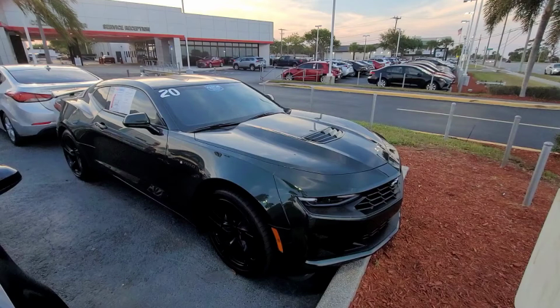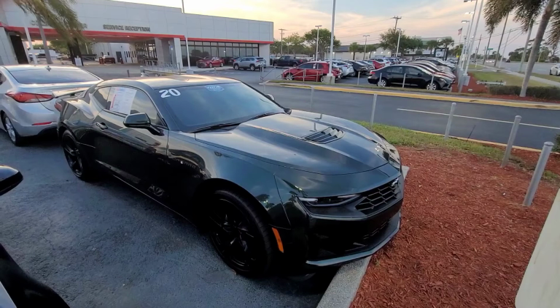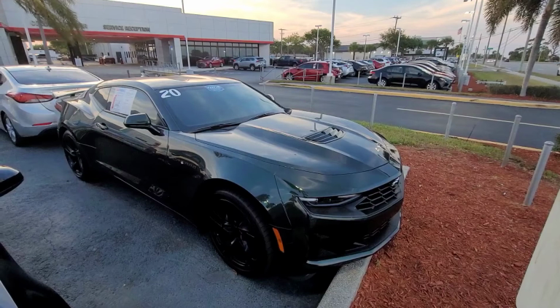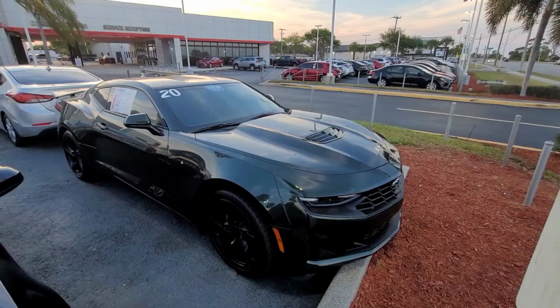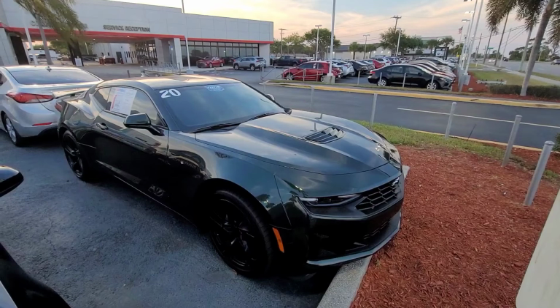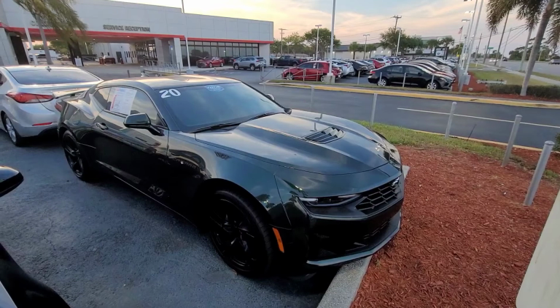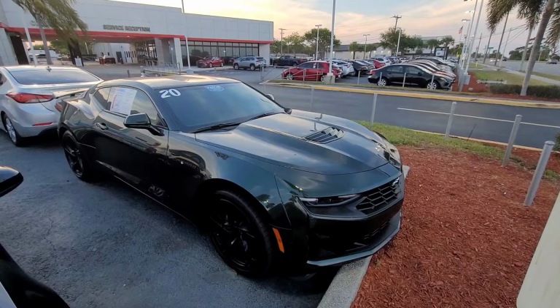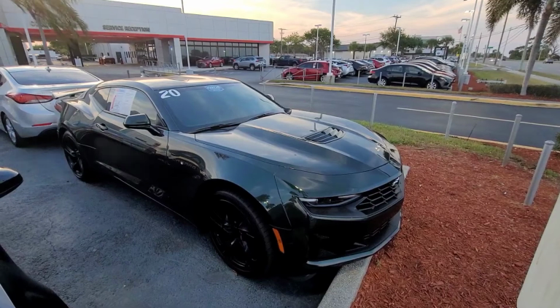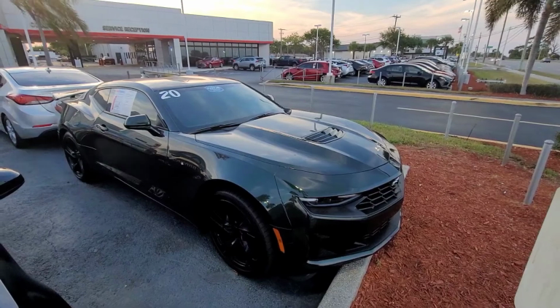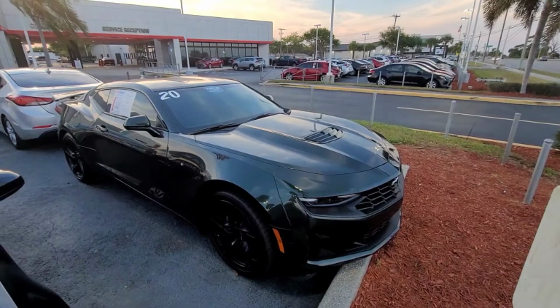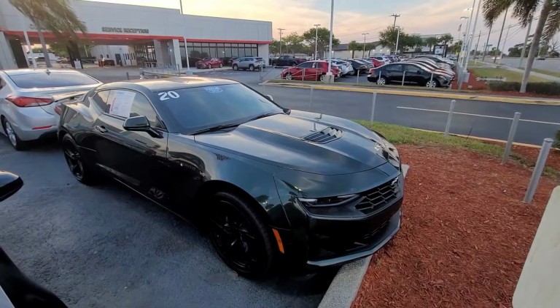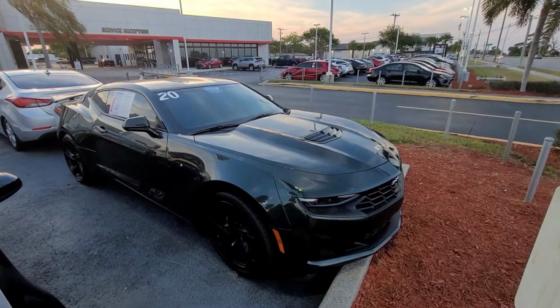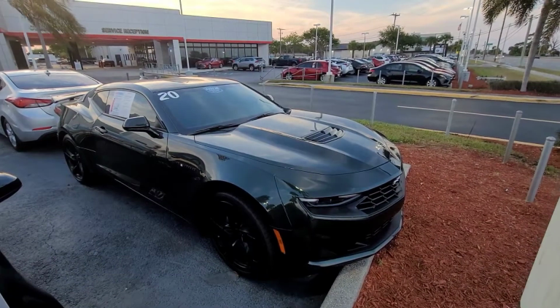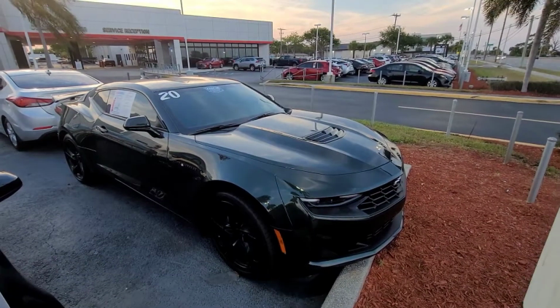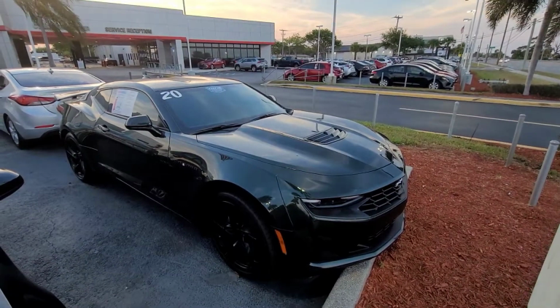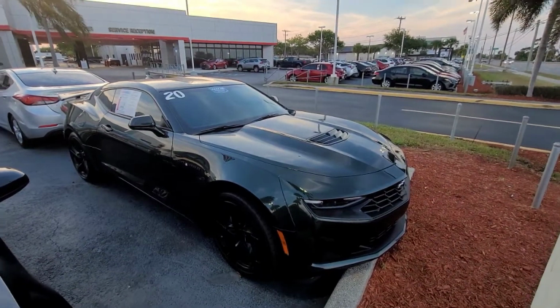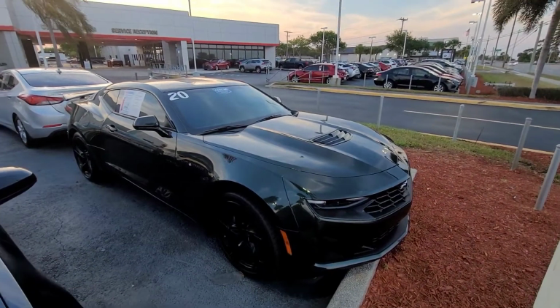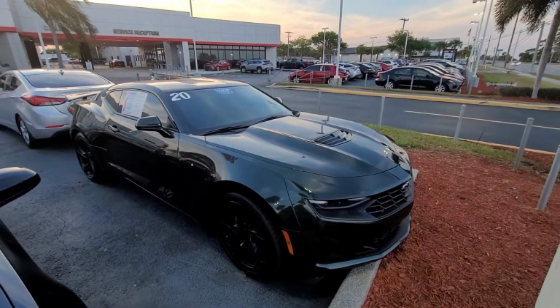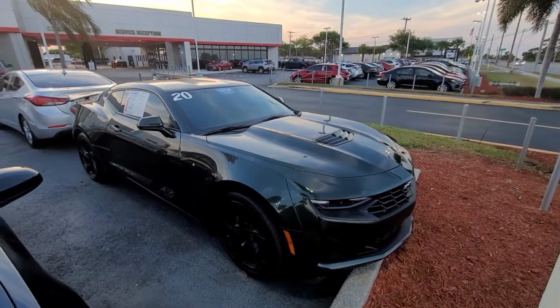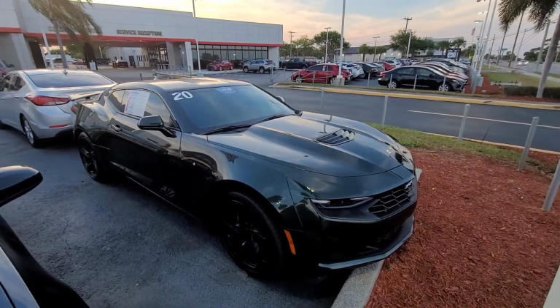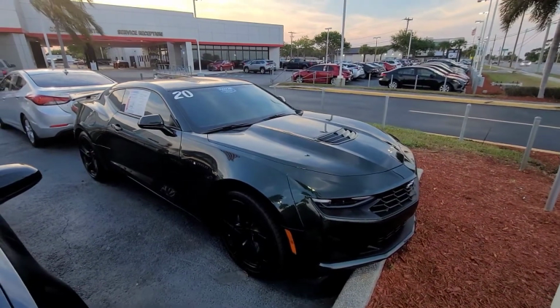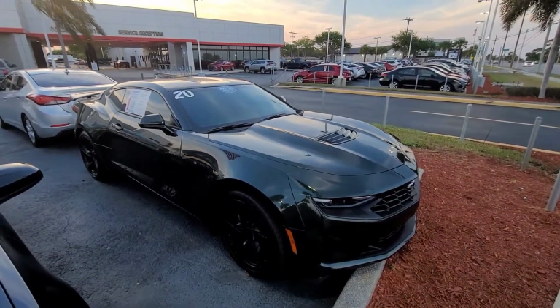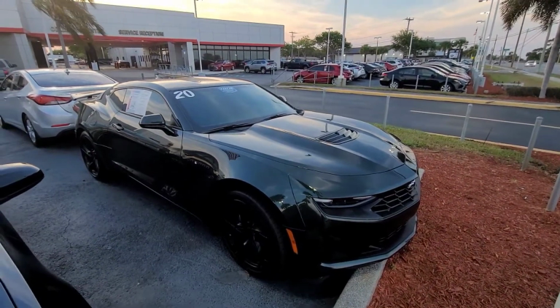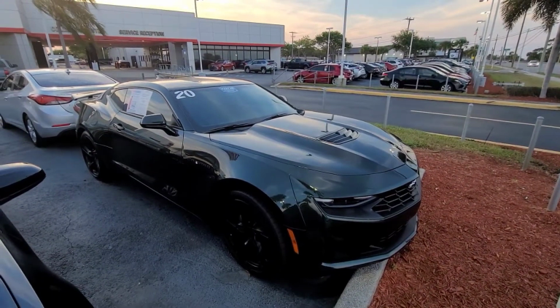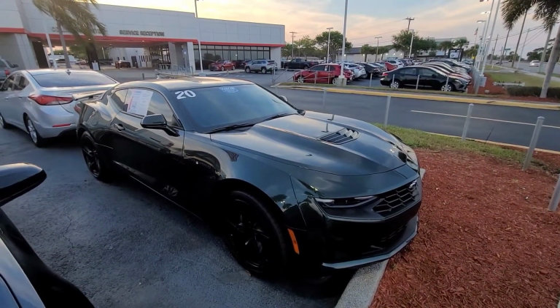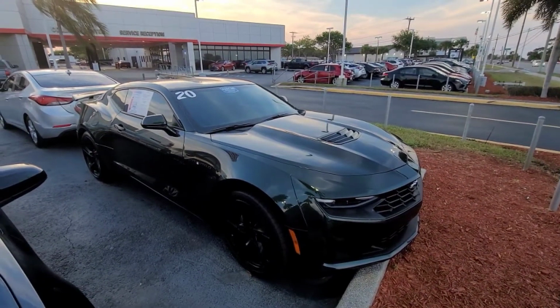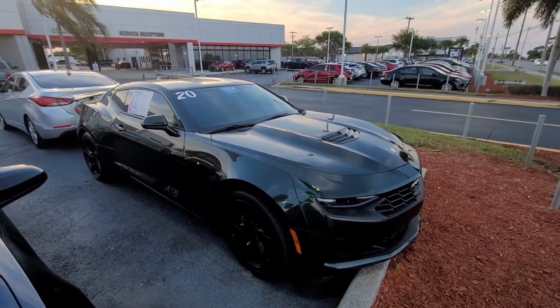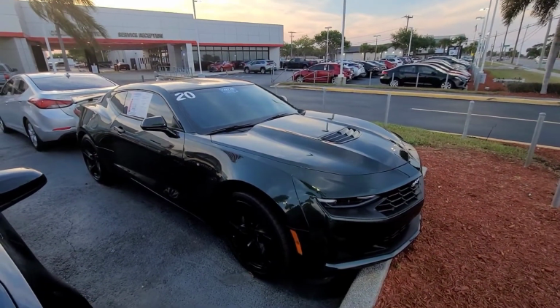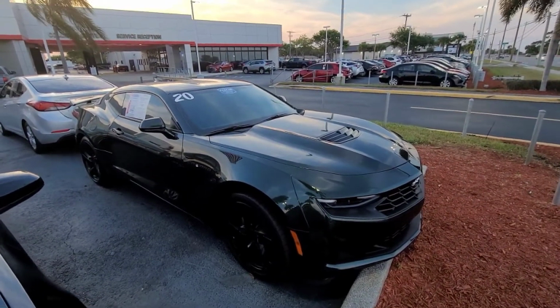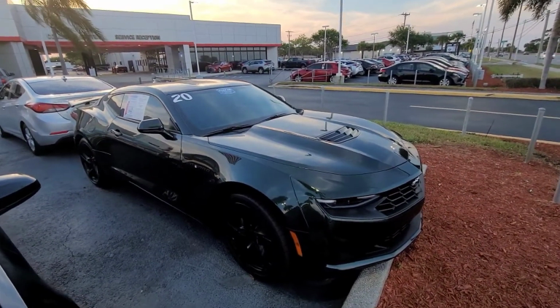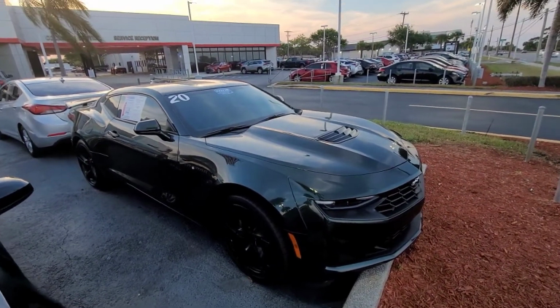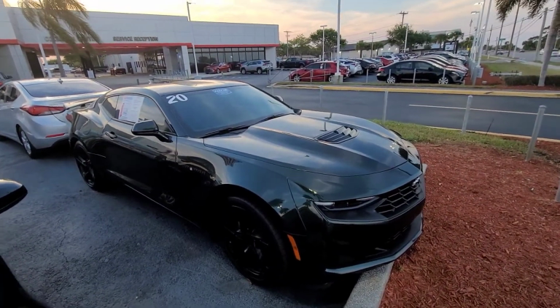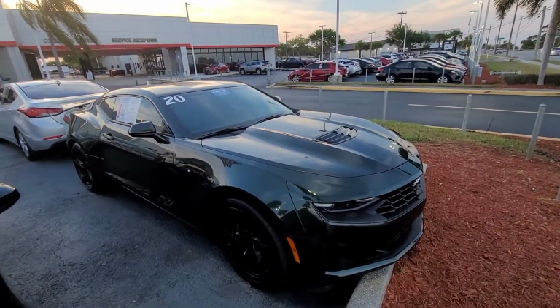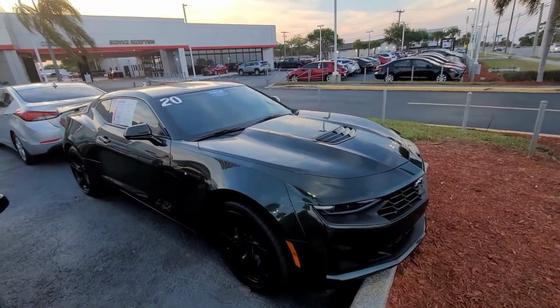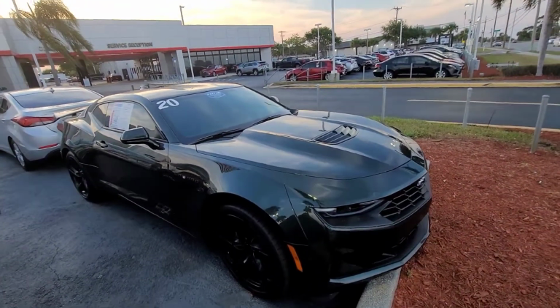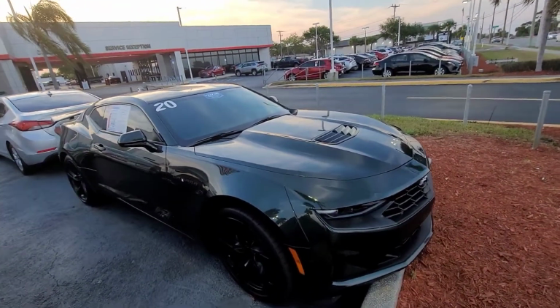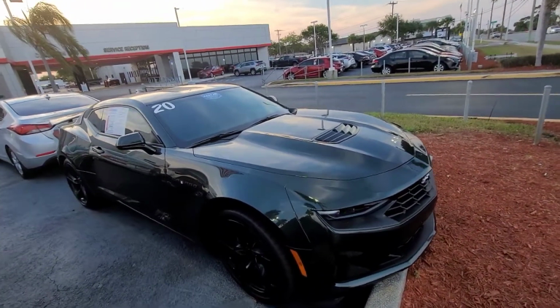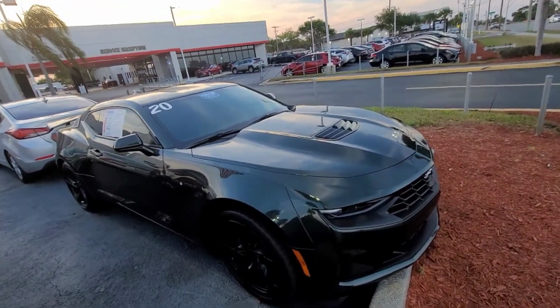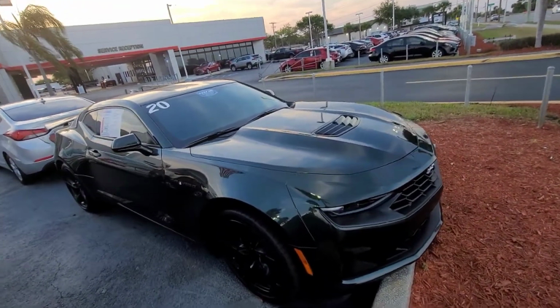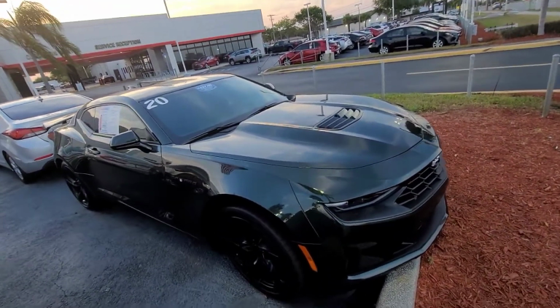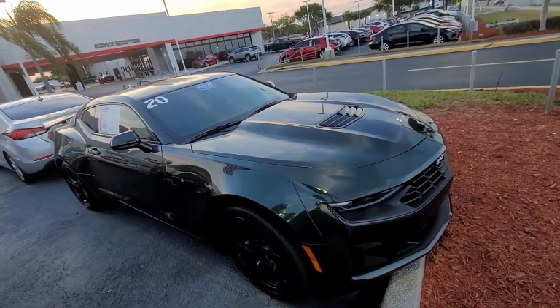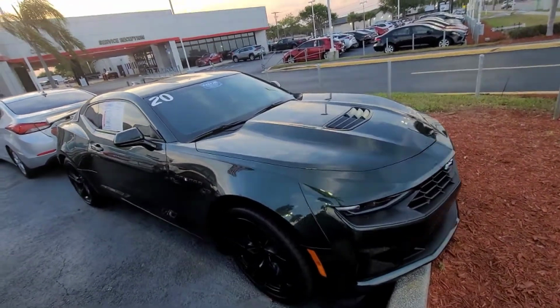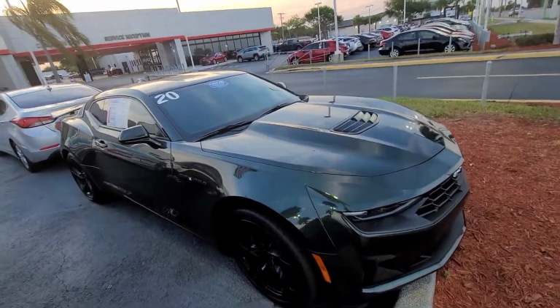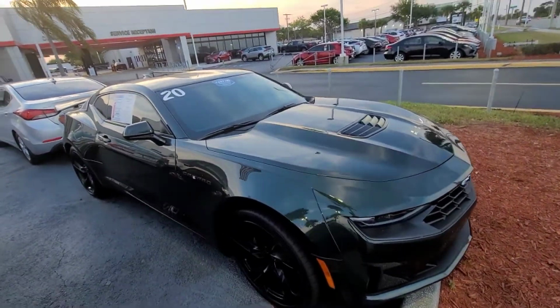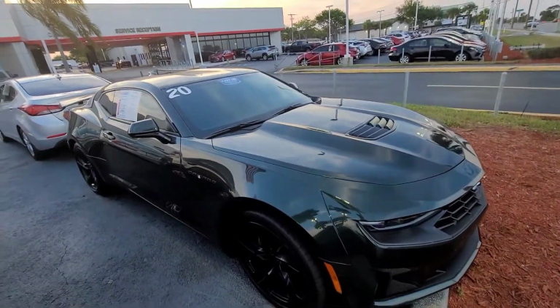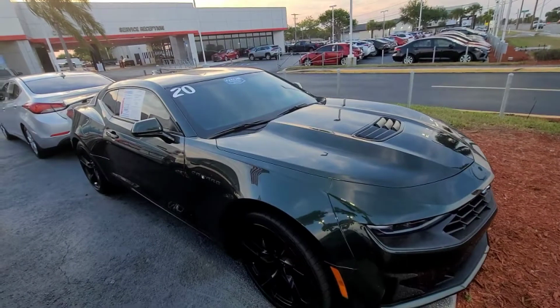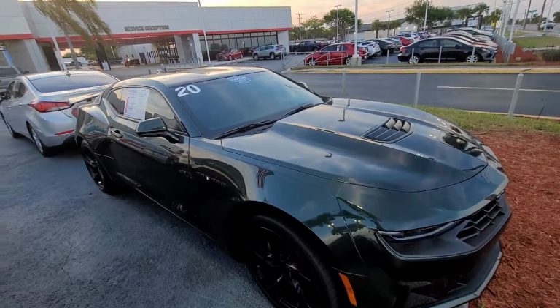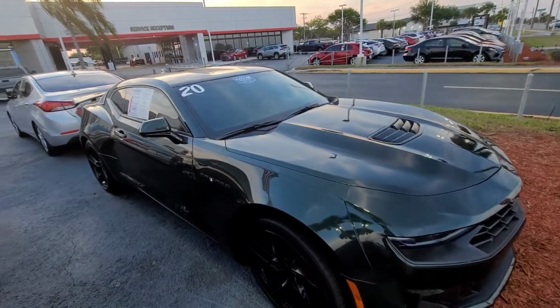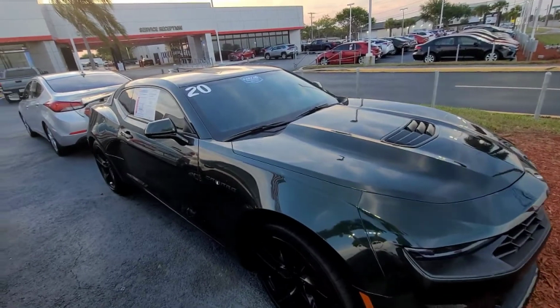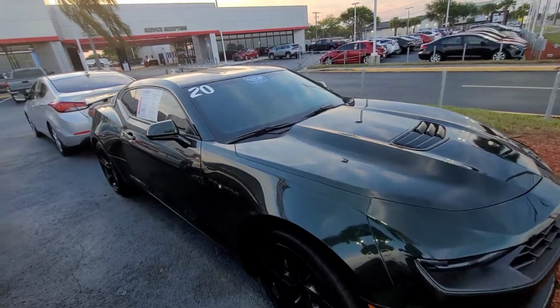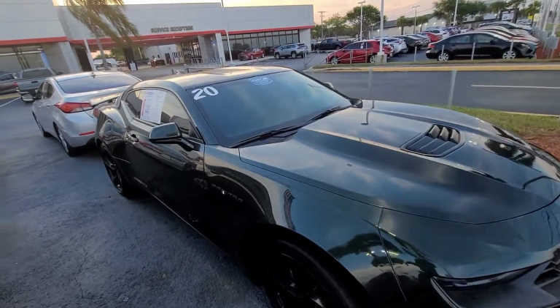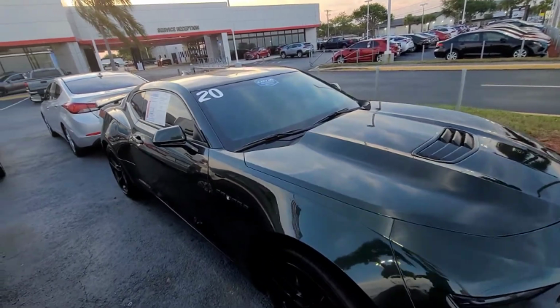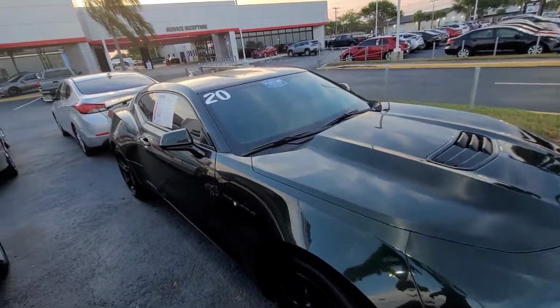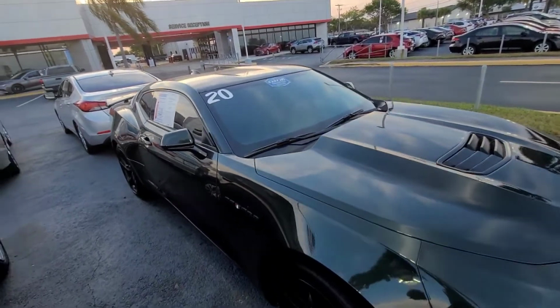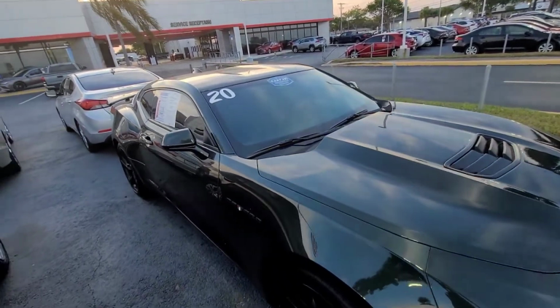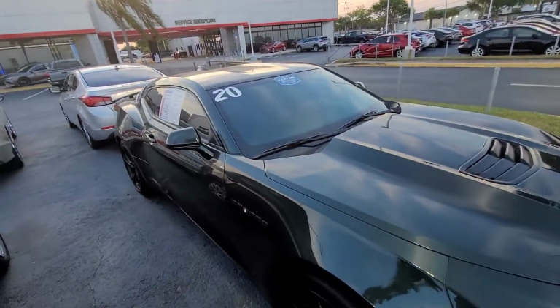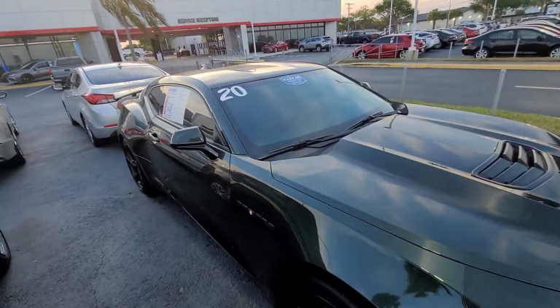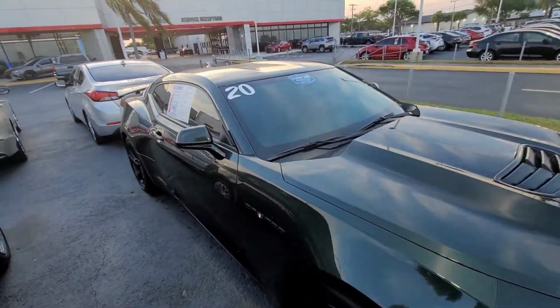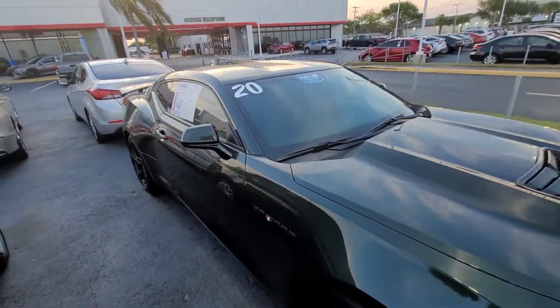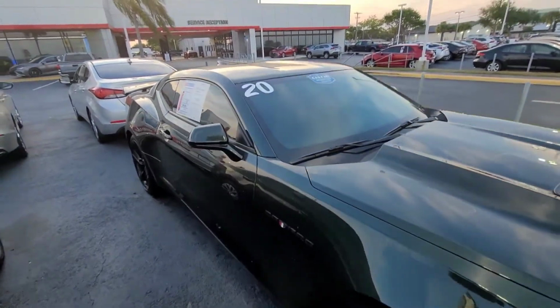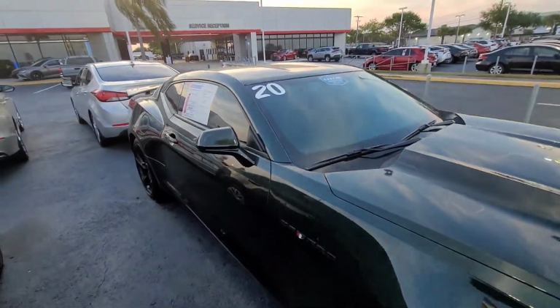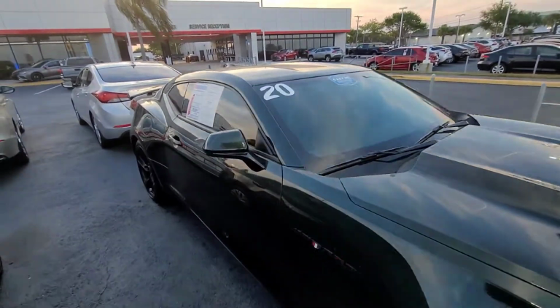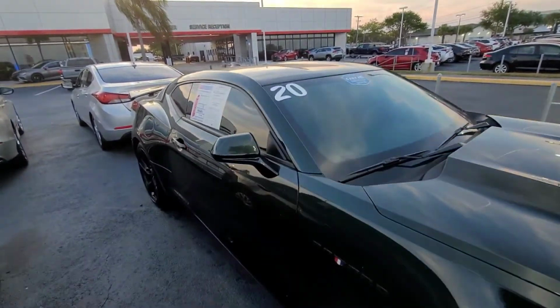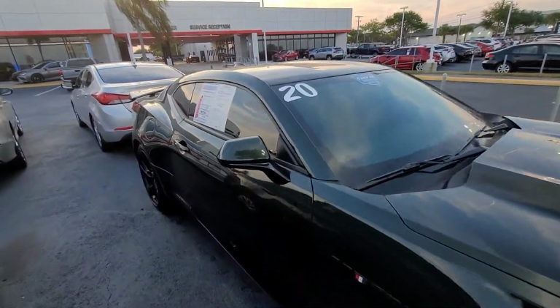Hey there Lindsay, it's Eric over at Toyota in Melbourne. Wanted to highlight this 2020 Camaro — this is the LT1.